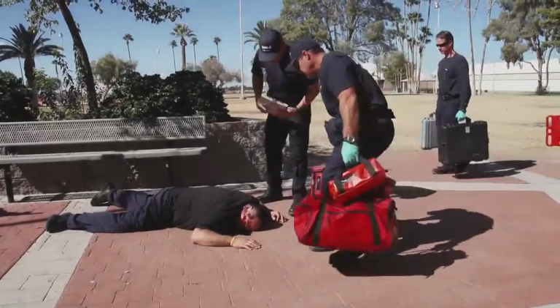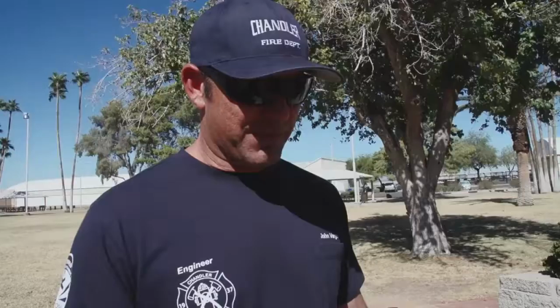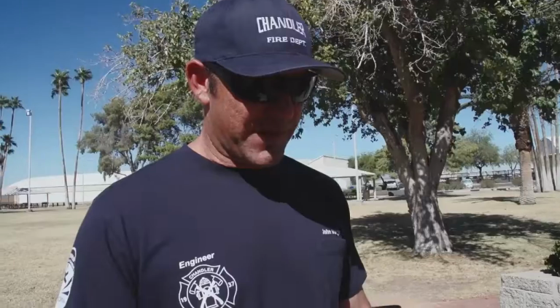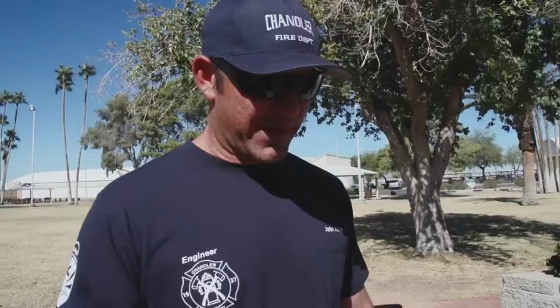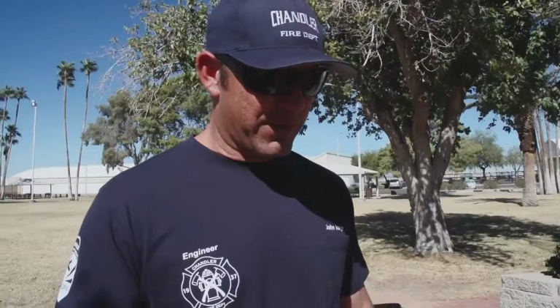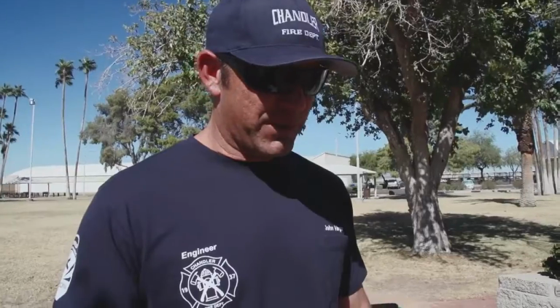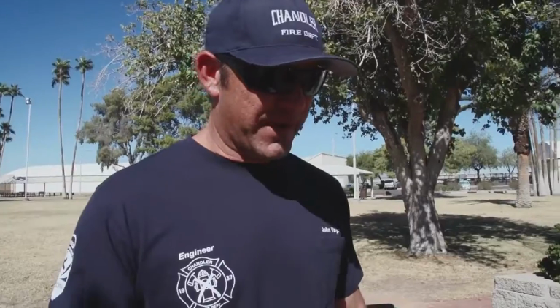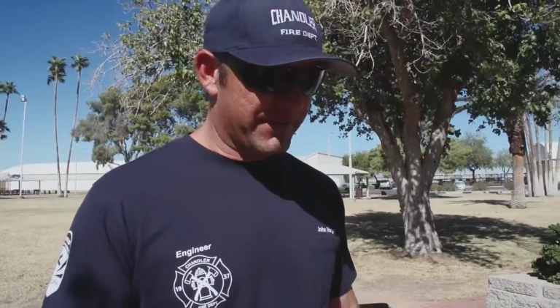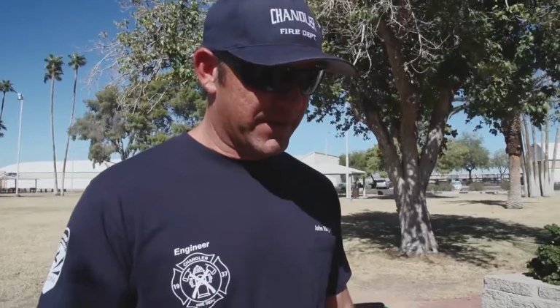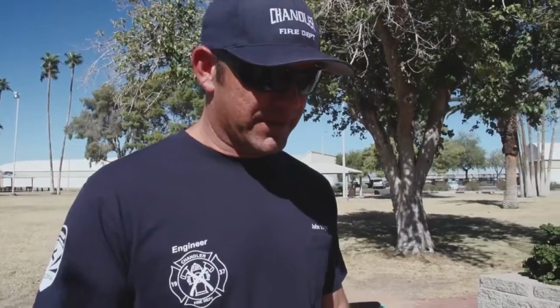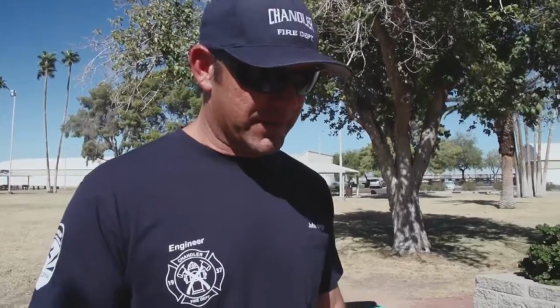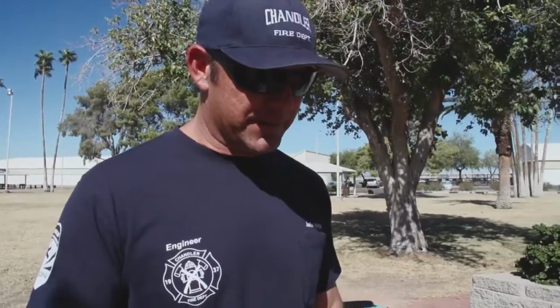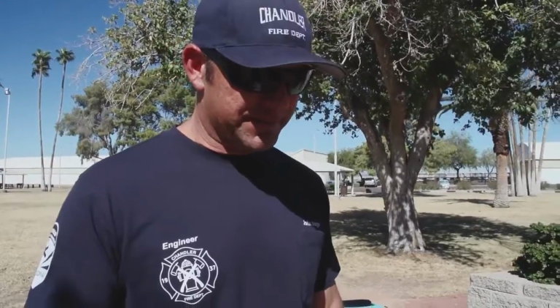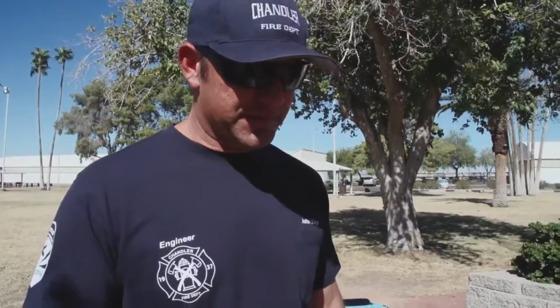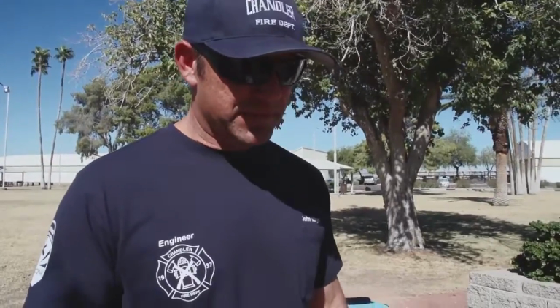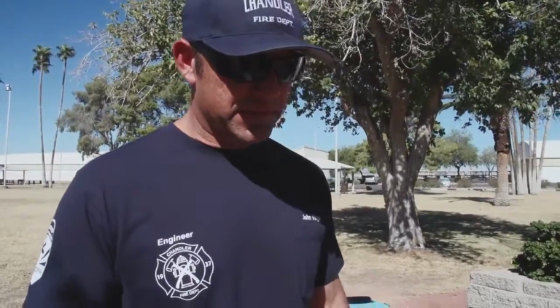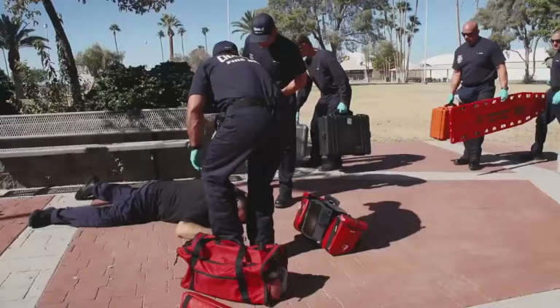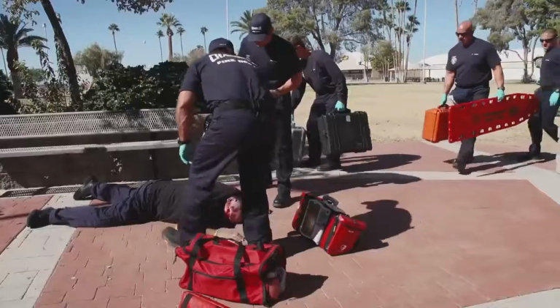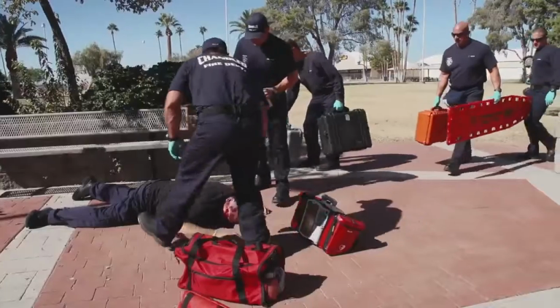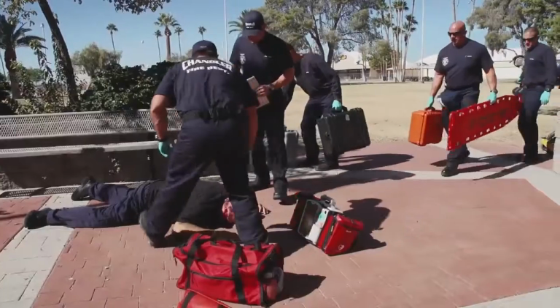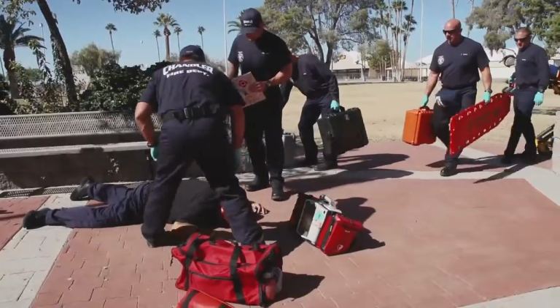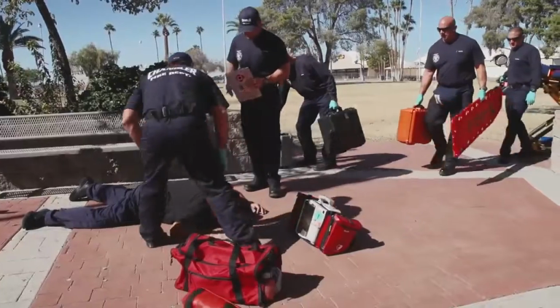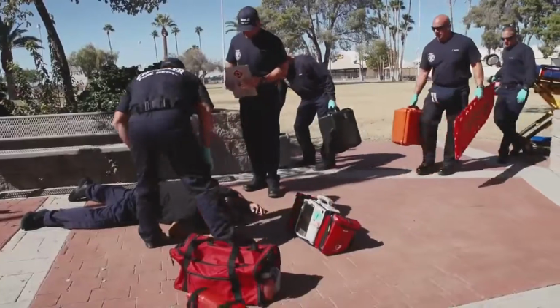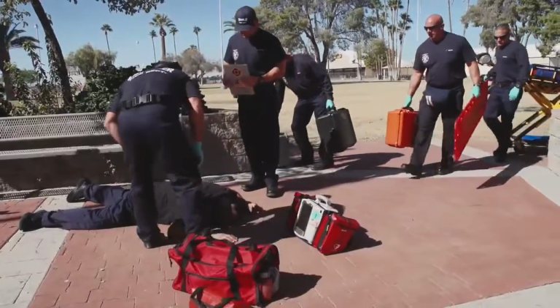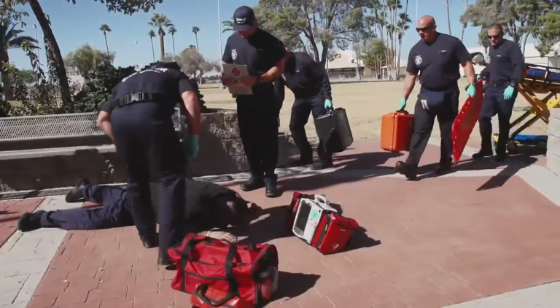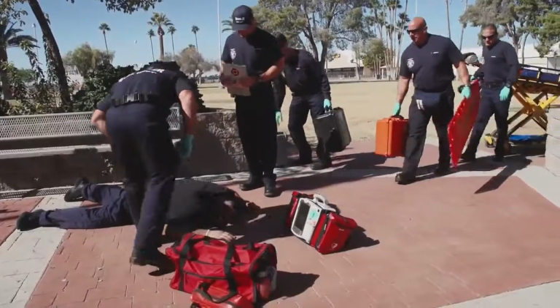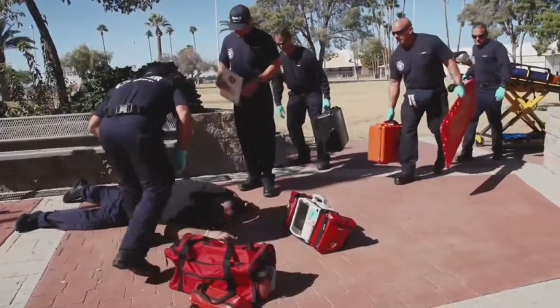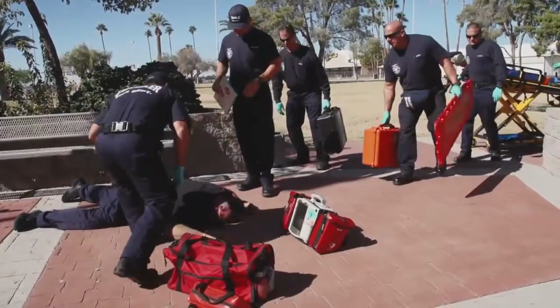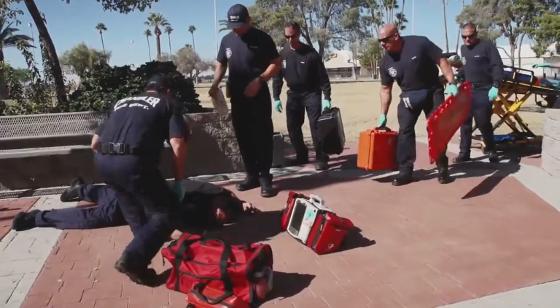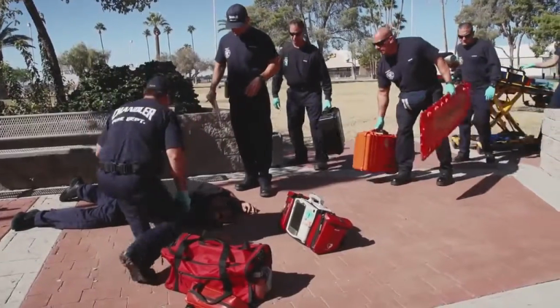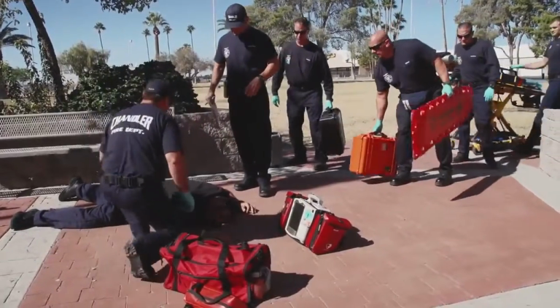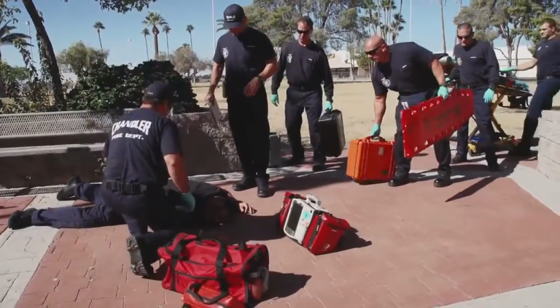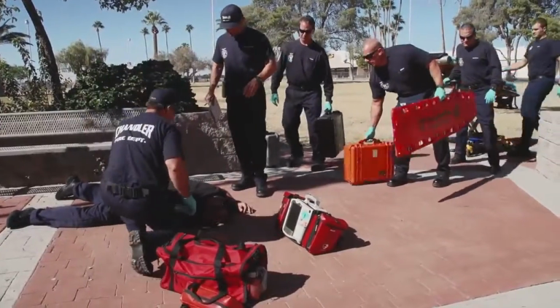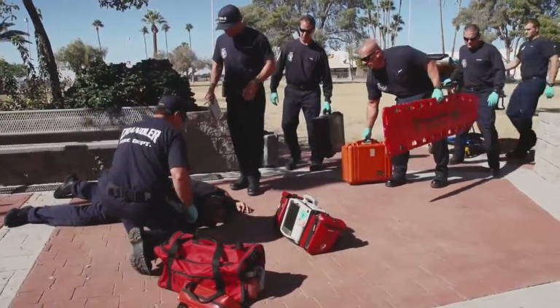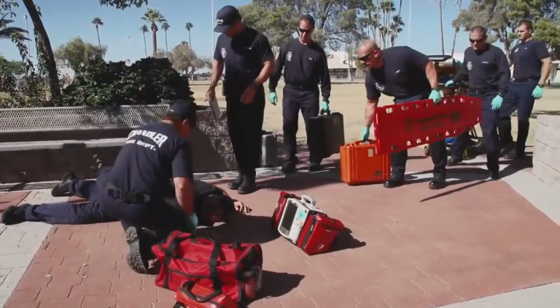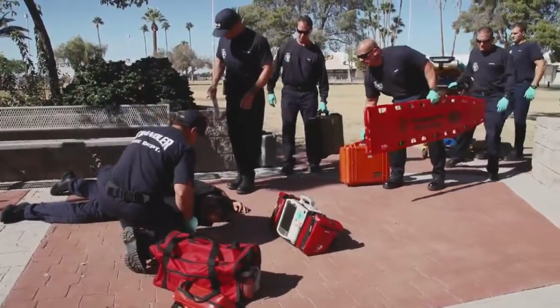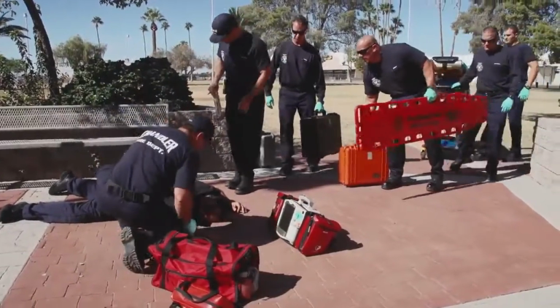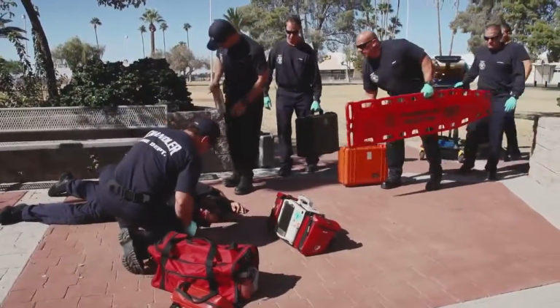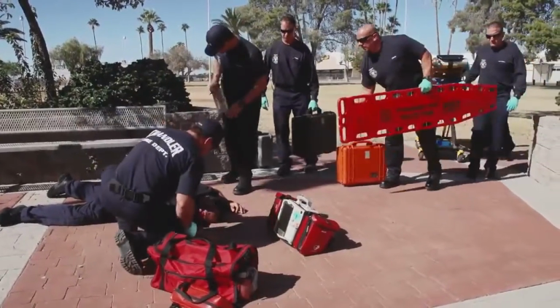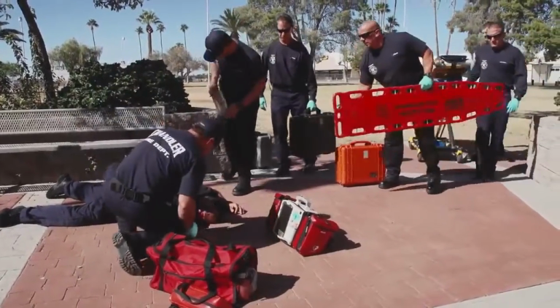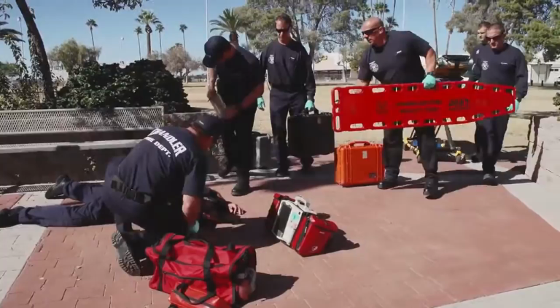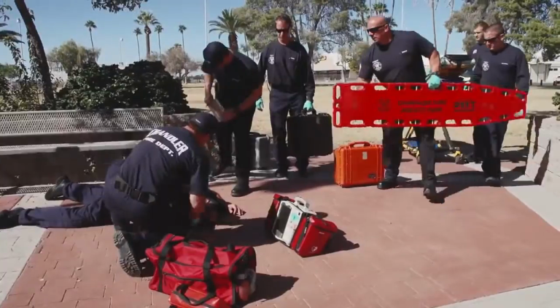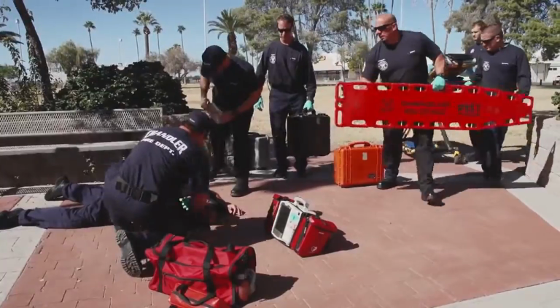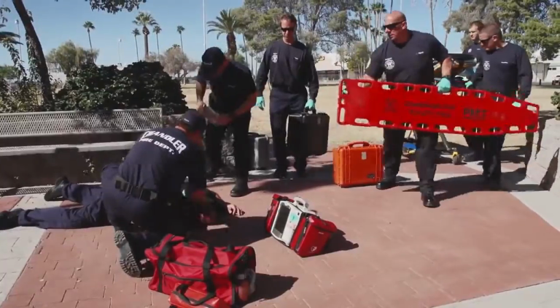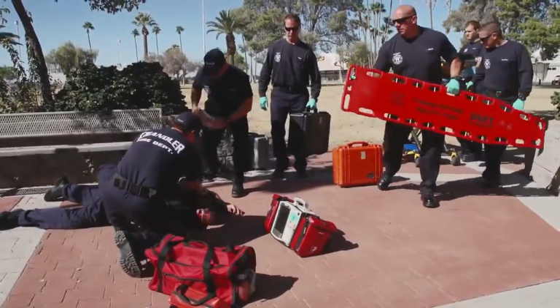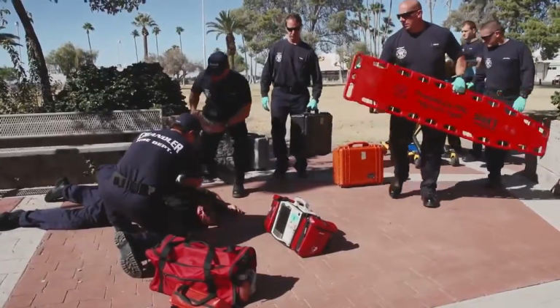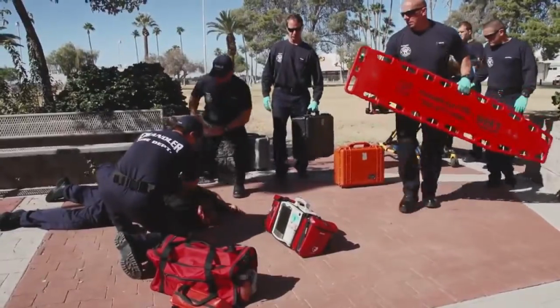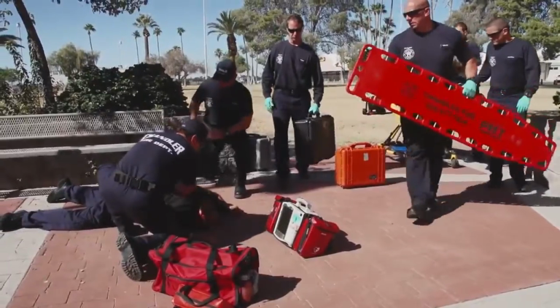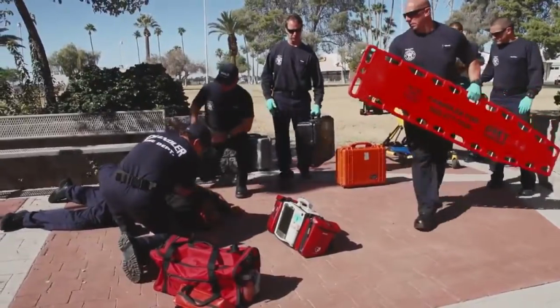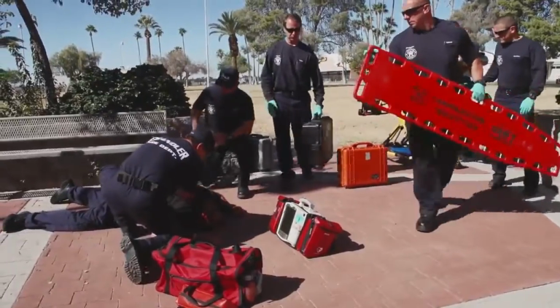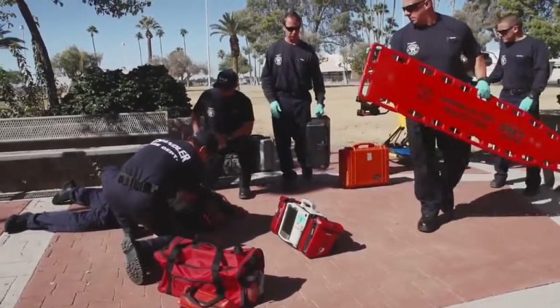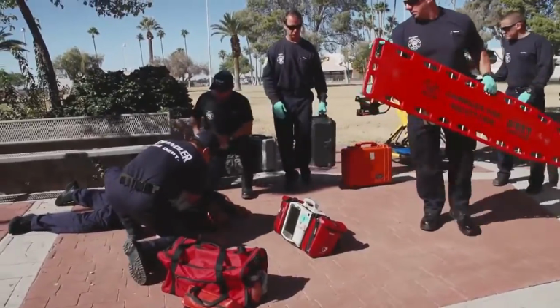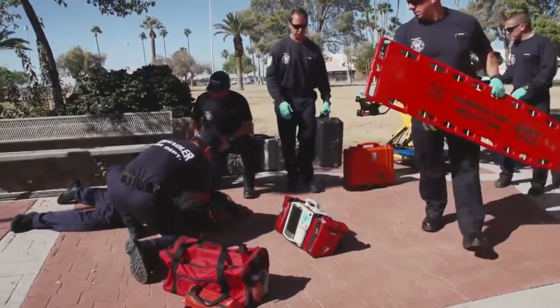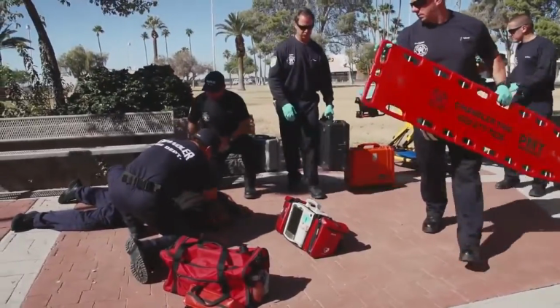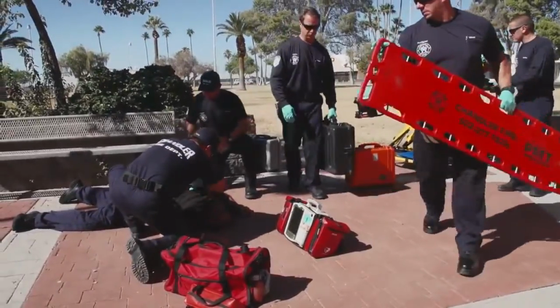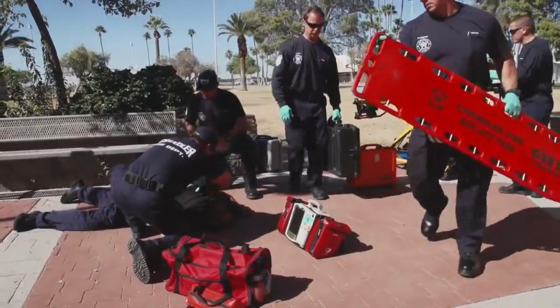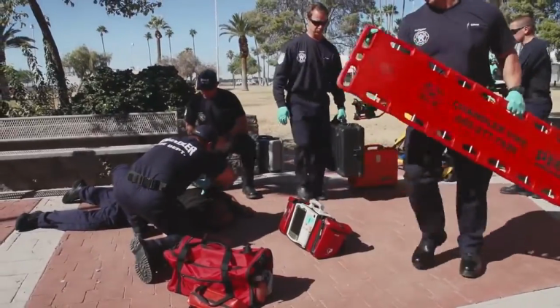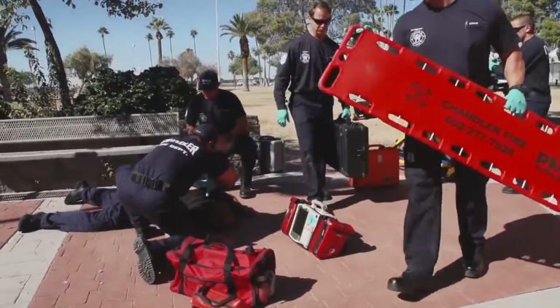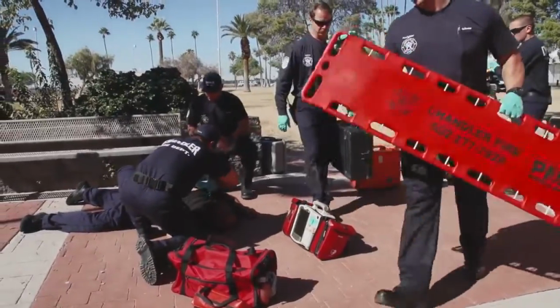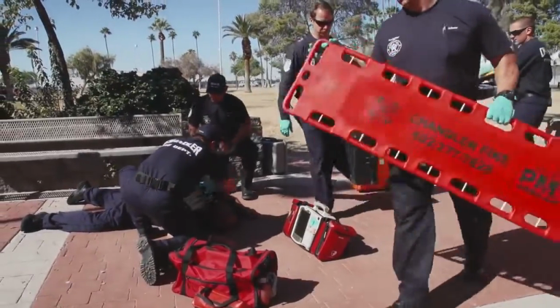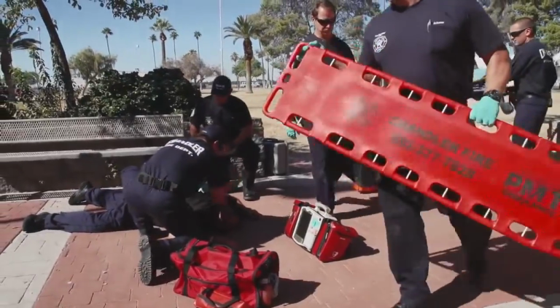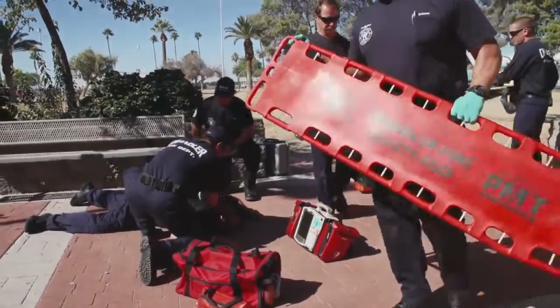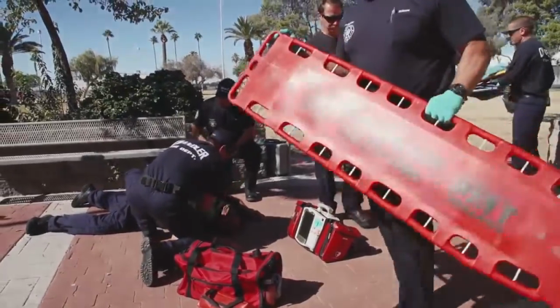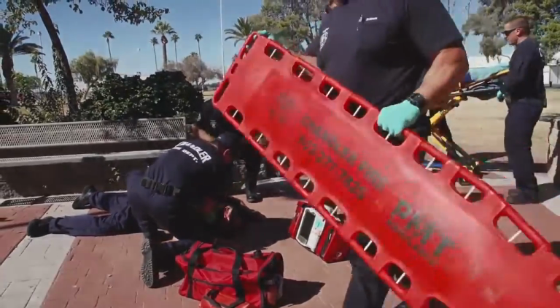Mike, what do we have down there? Looks like a gunshot wound to the head. We'll go ahead and clear the rest of them.